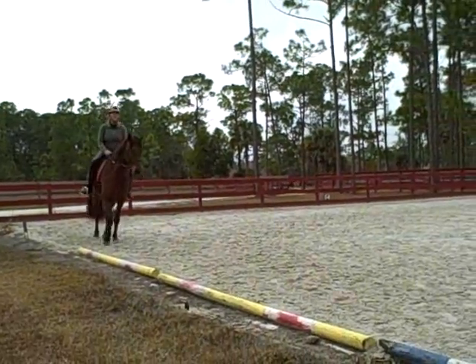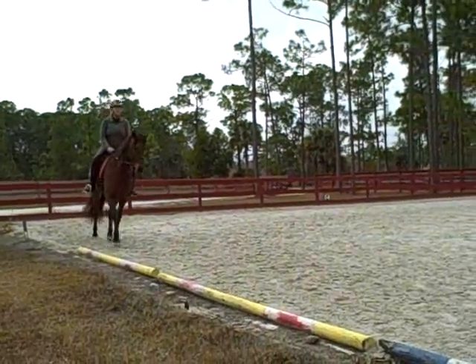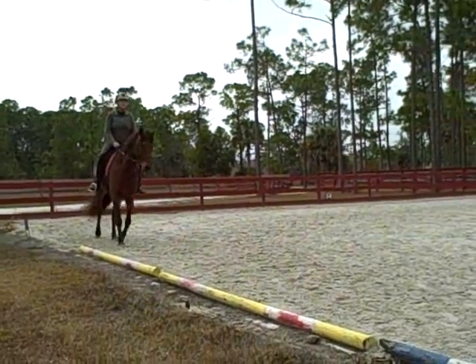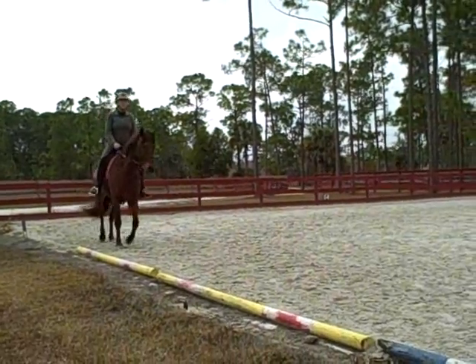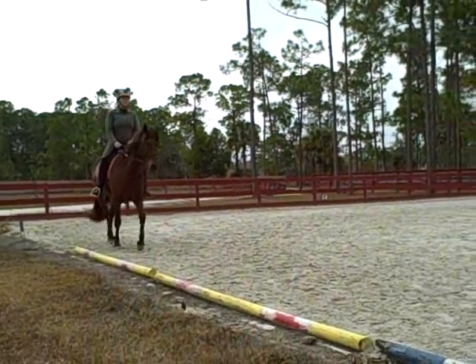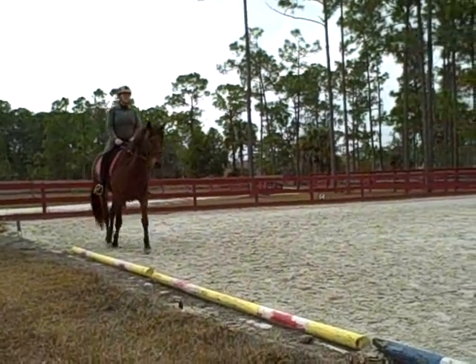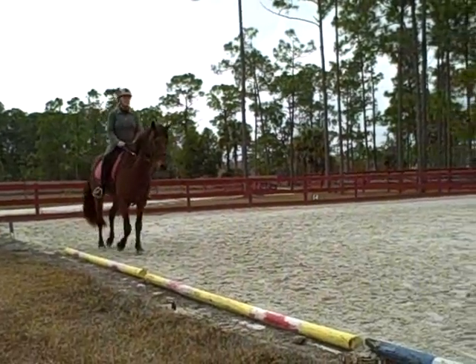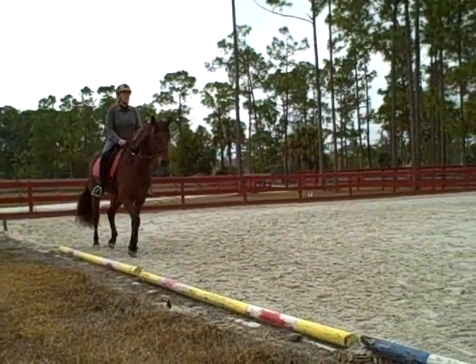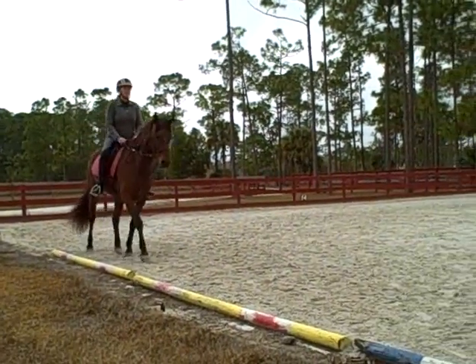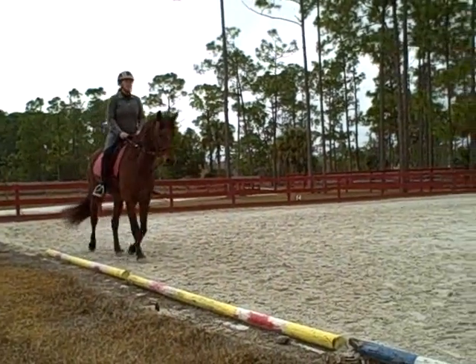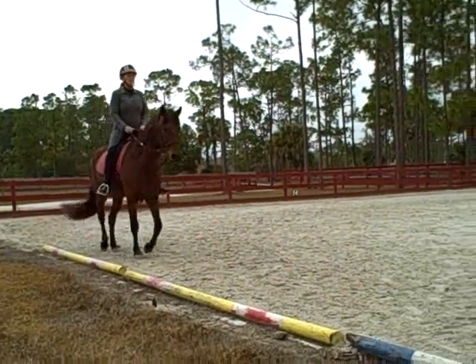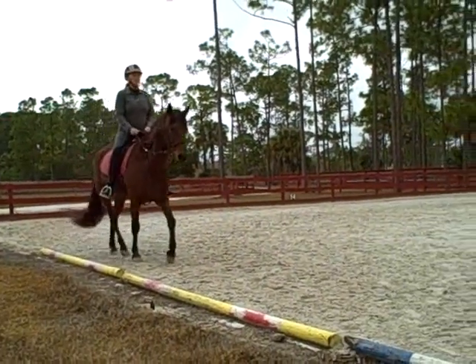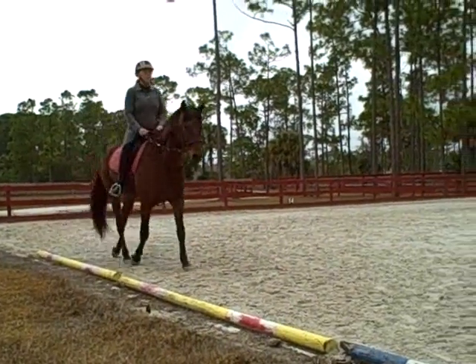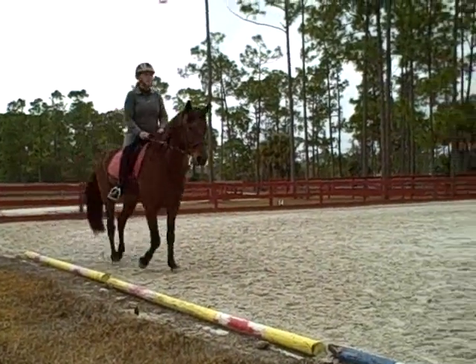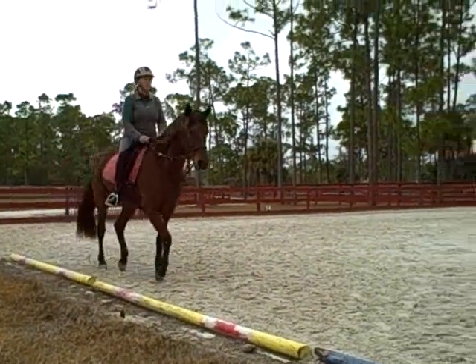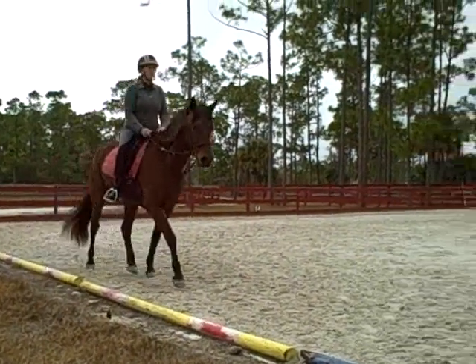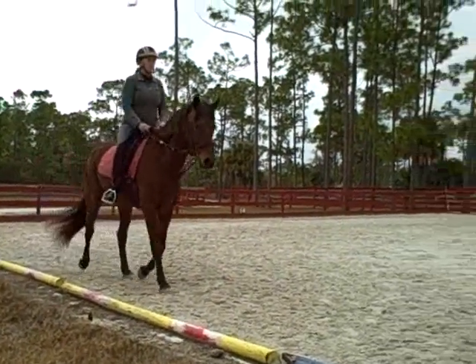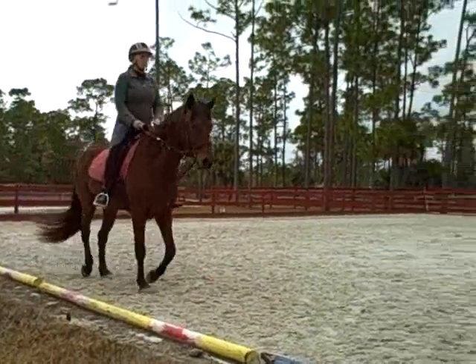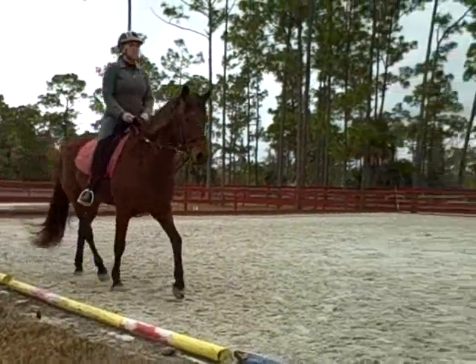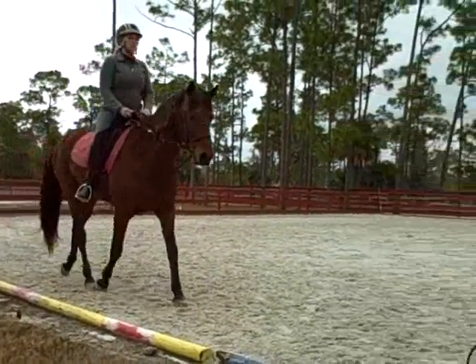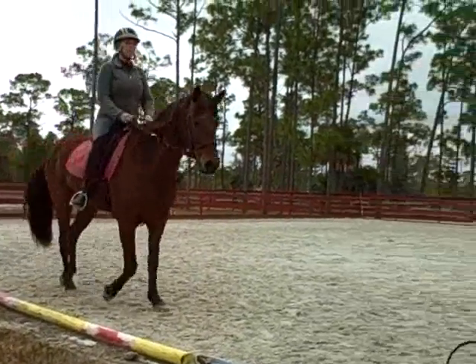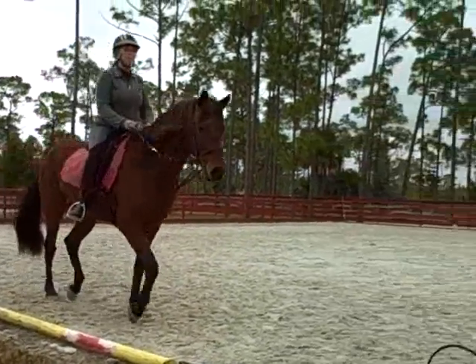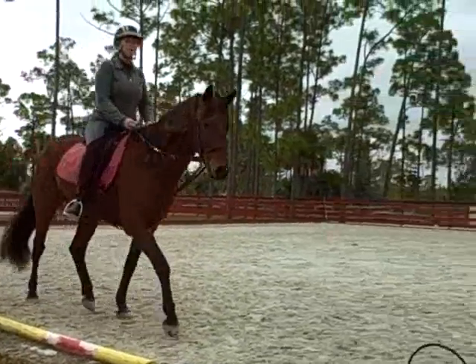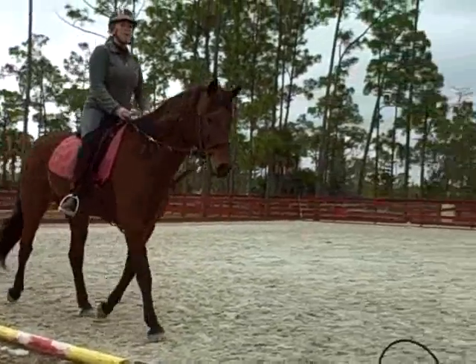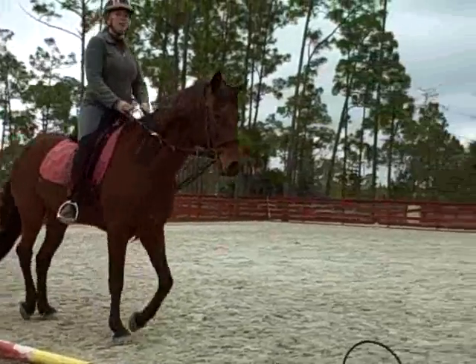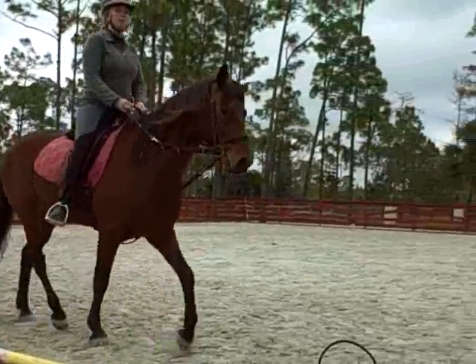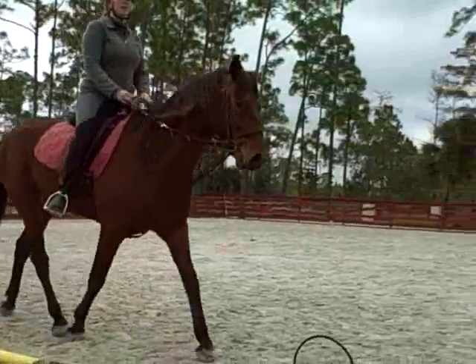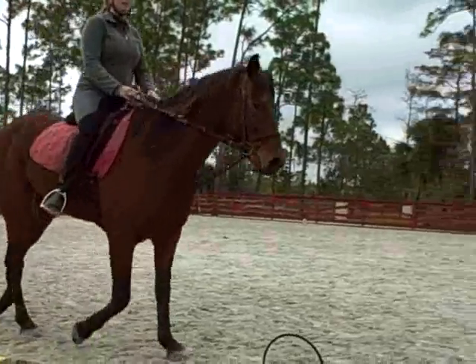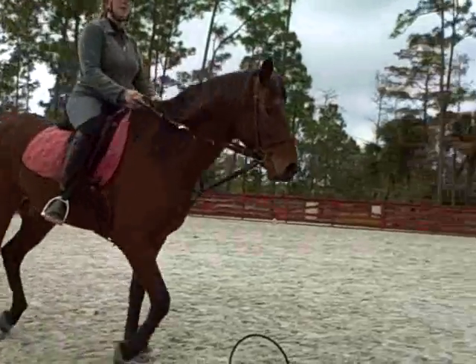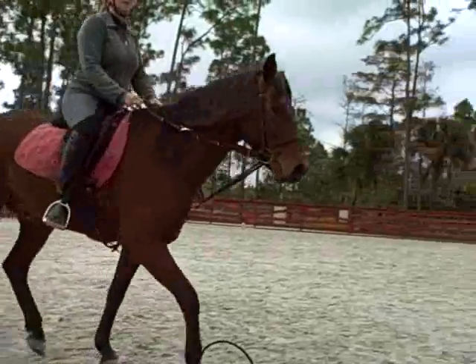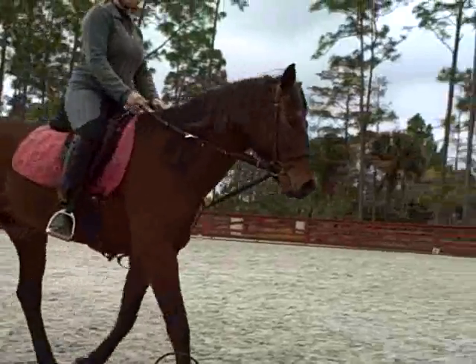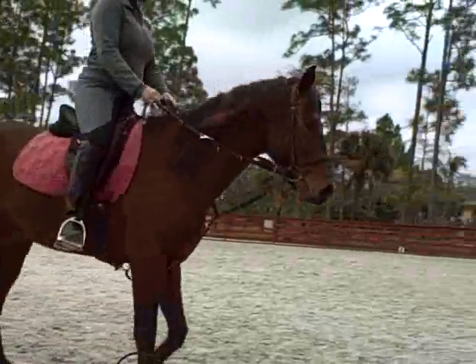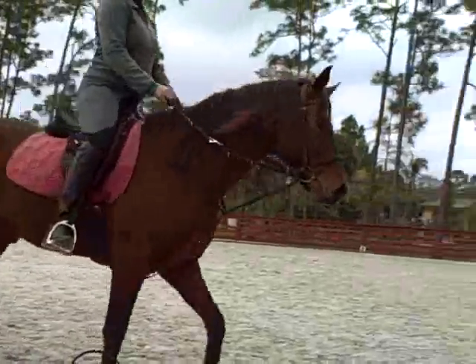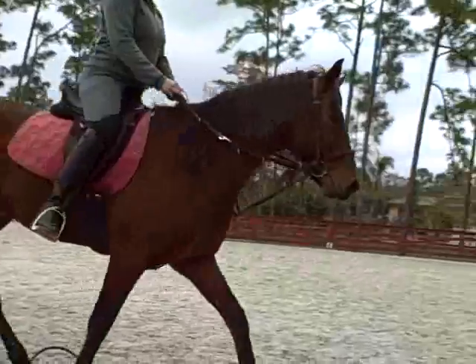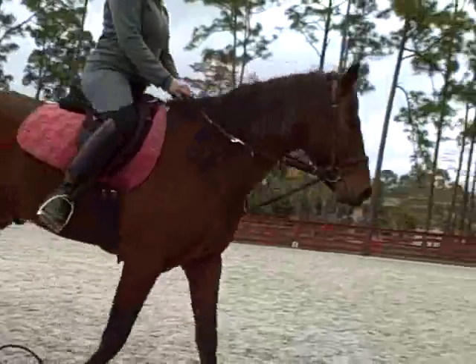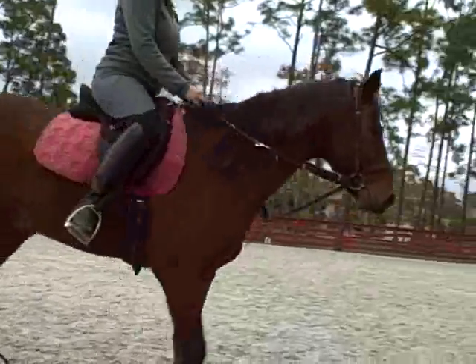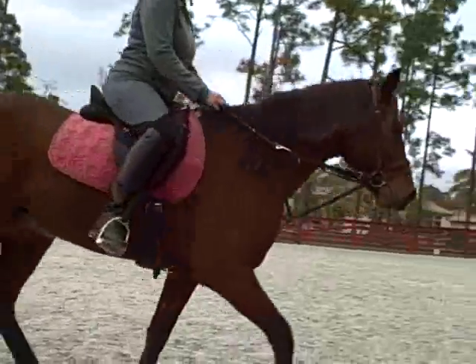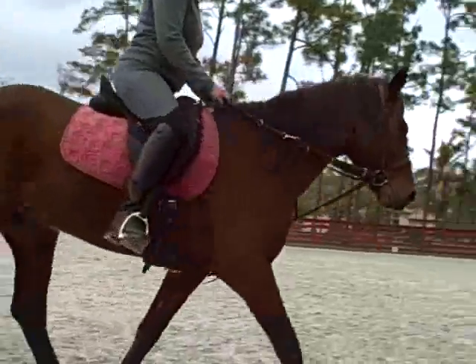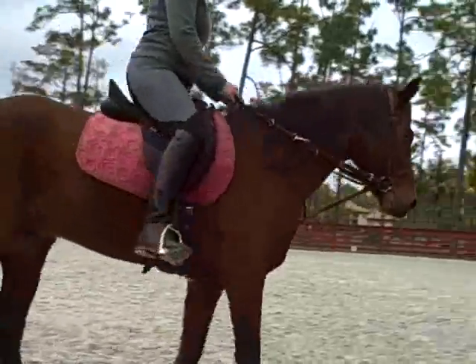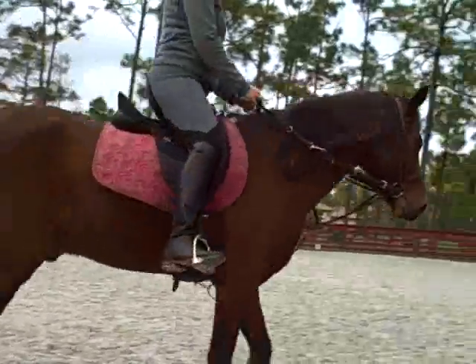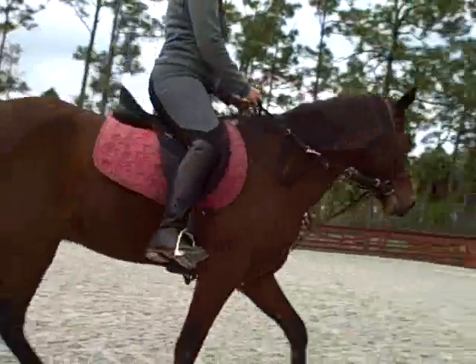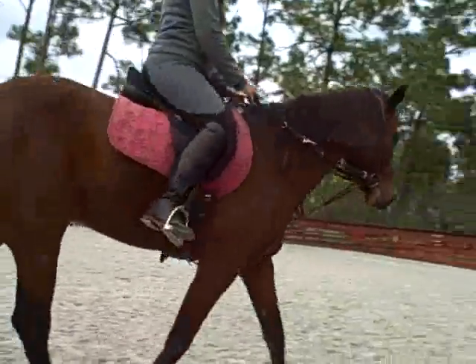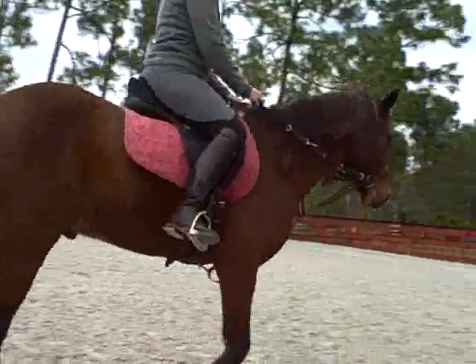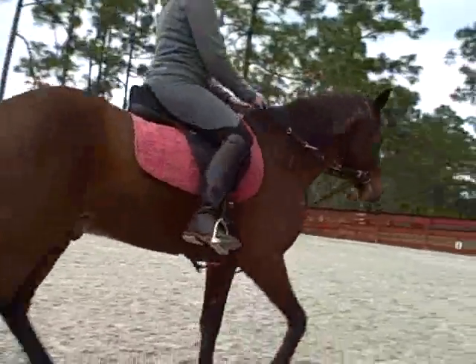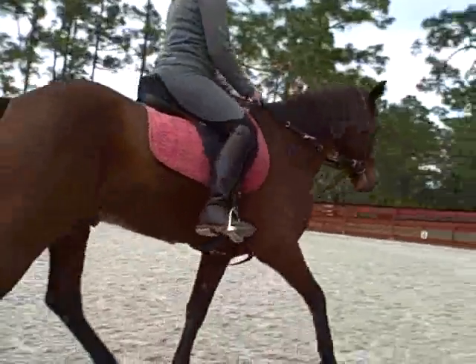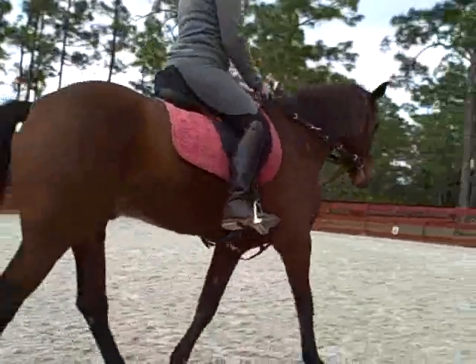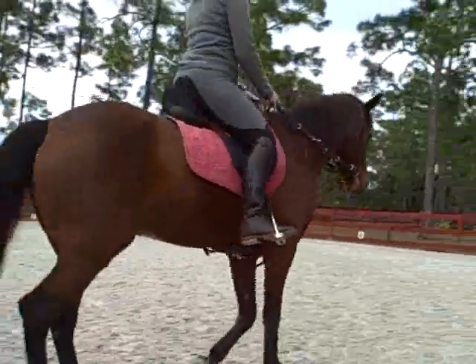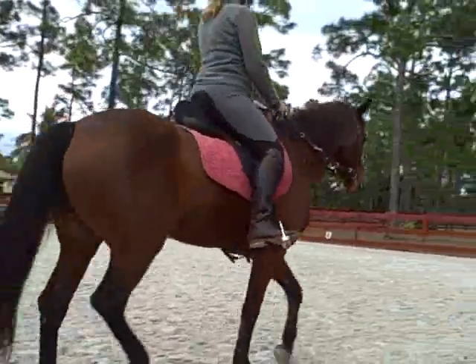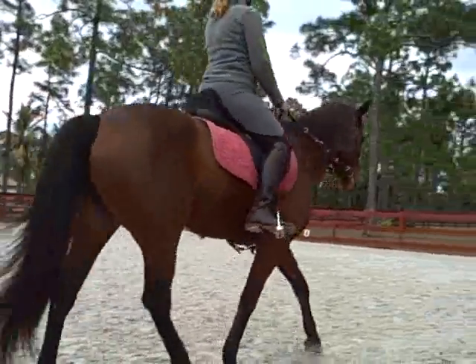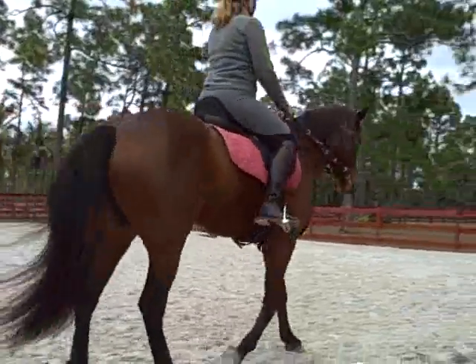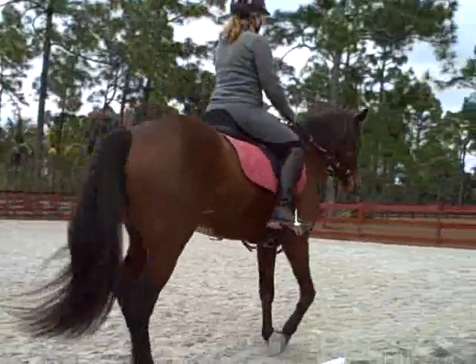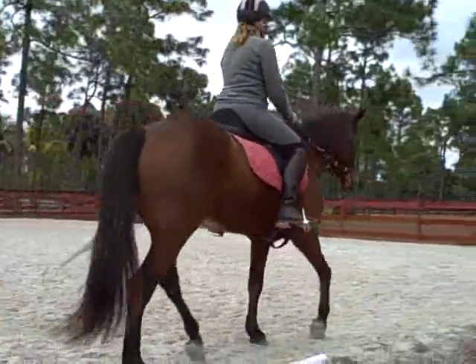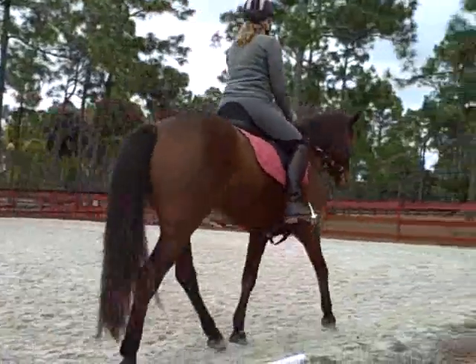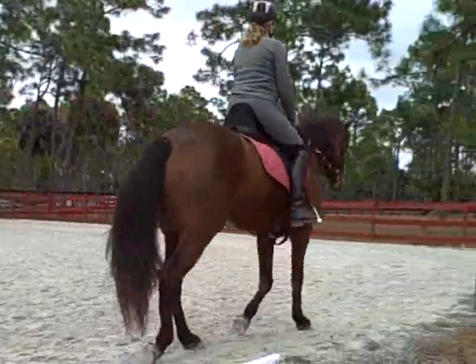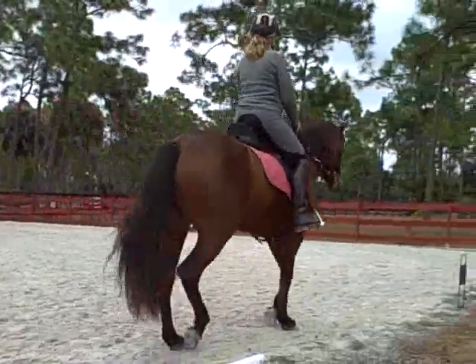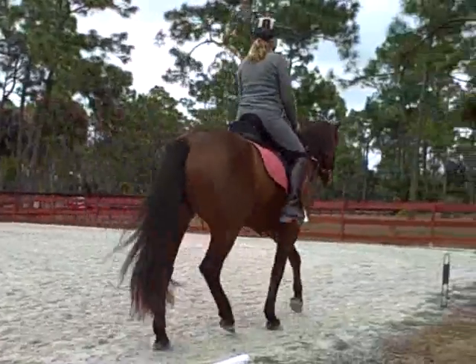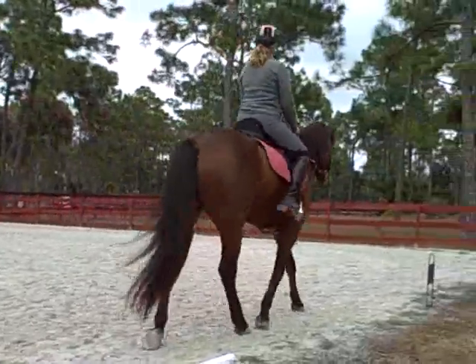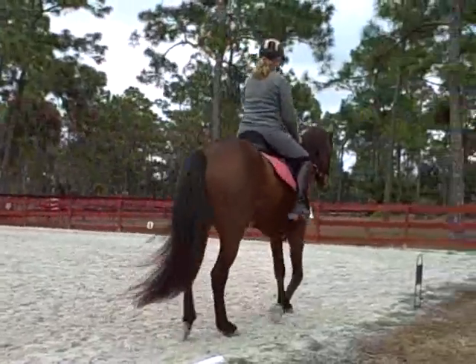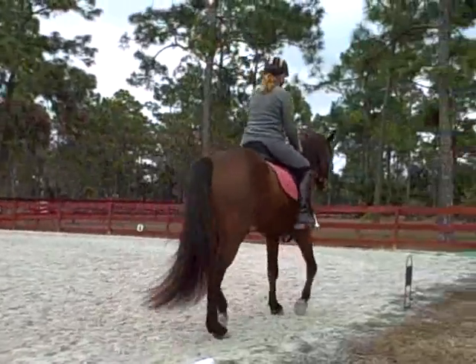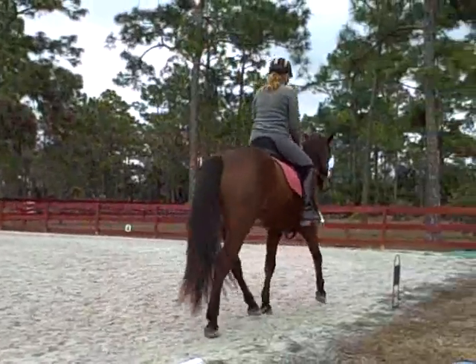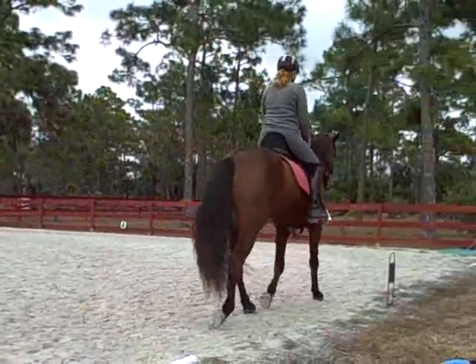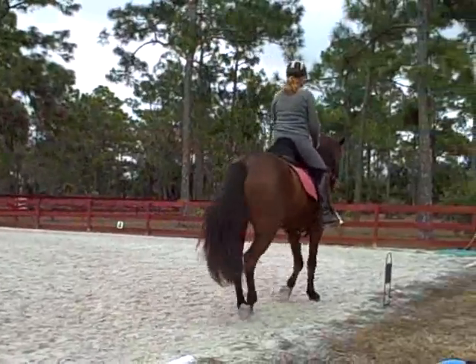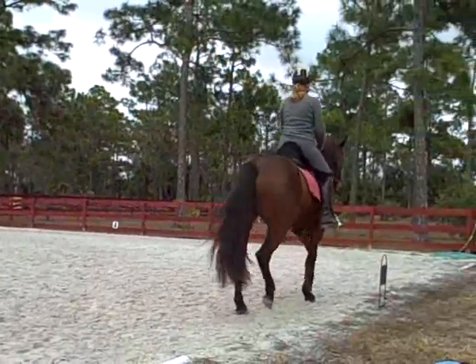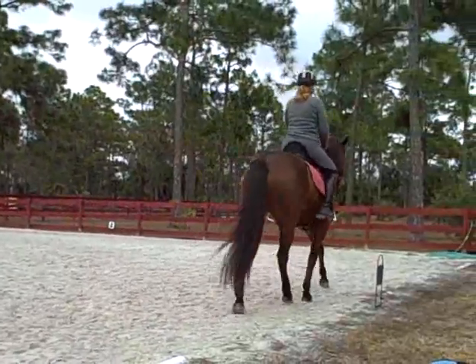All right, shoulder-in short side, cross diagonal, lengthen them up. Shorten your reins.